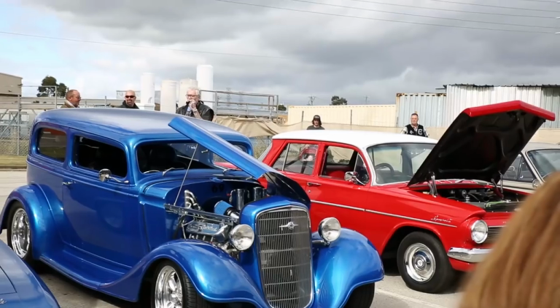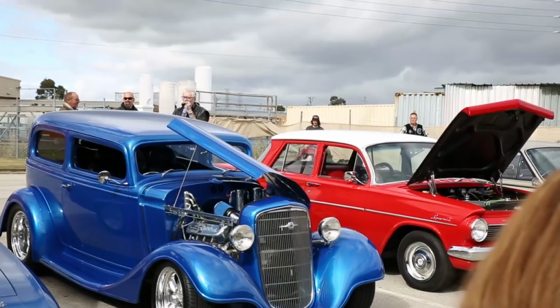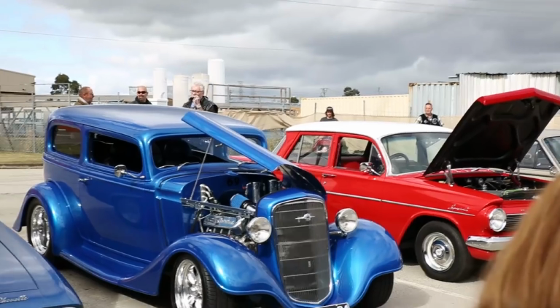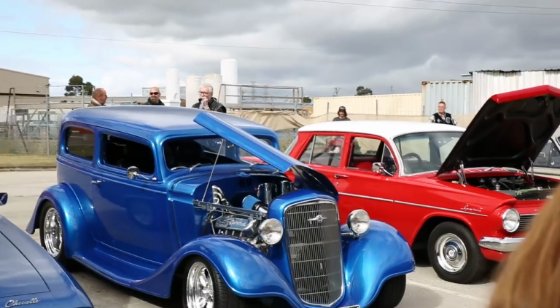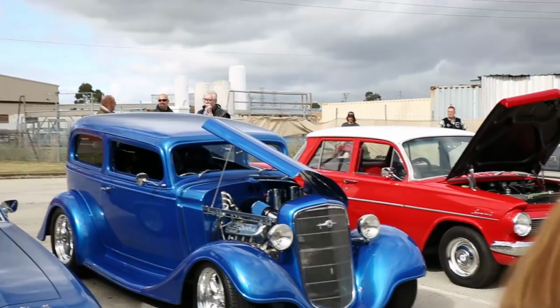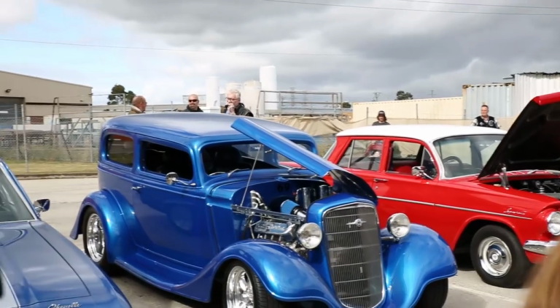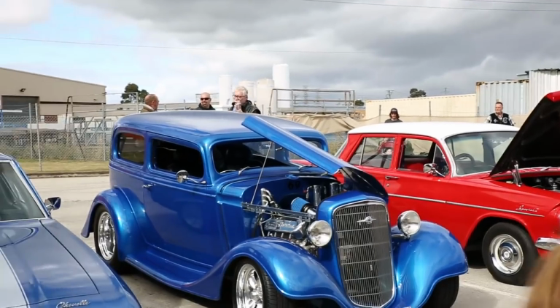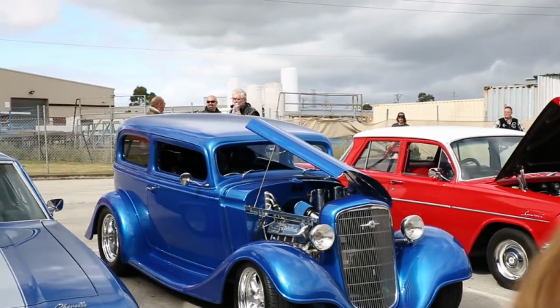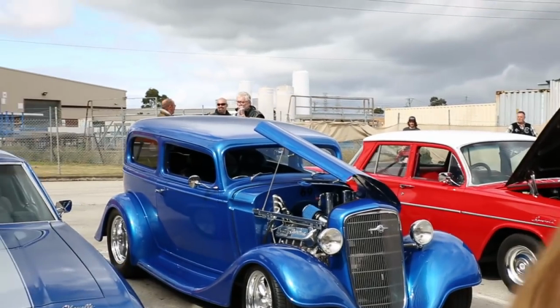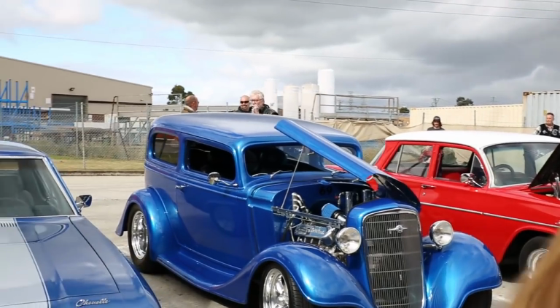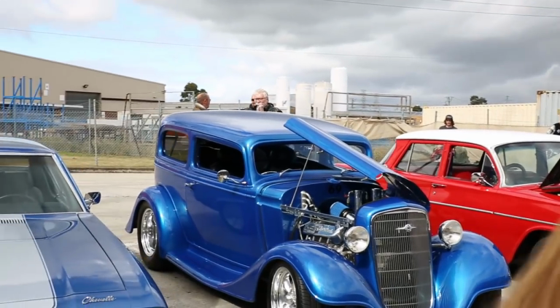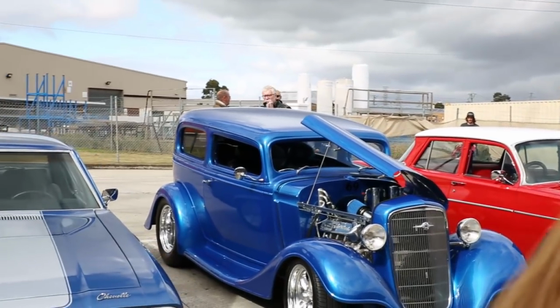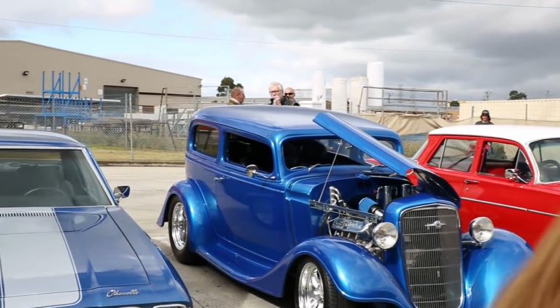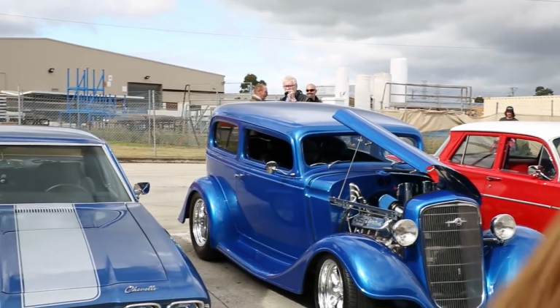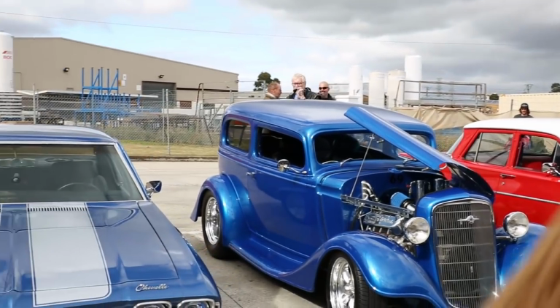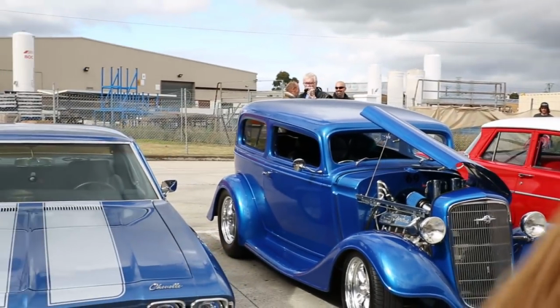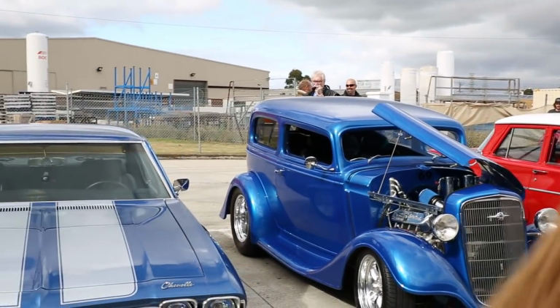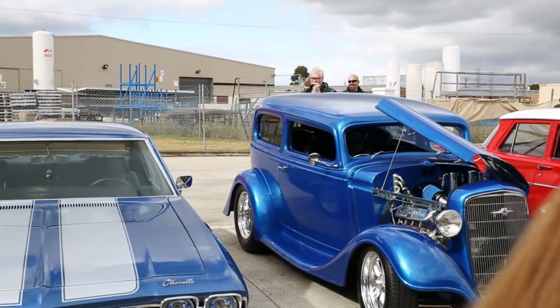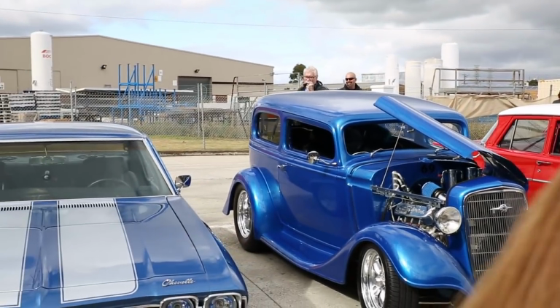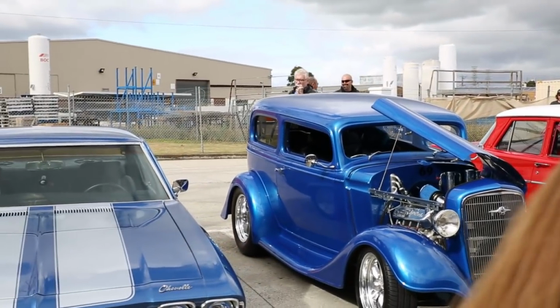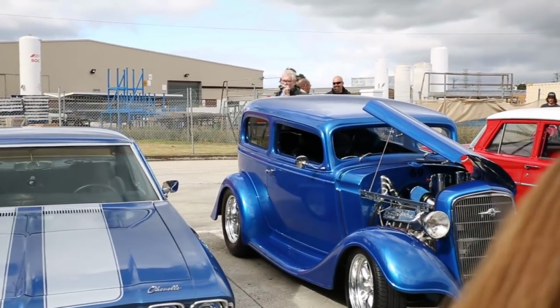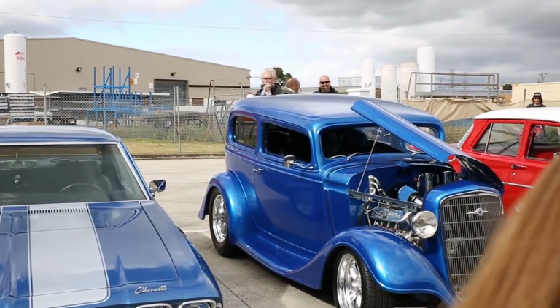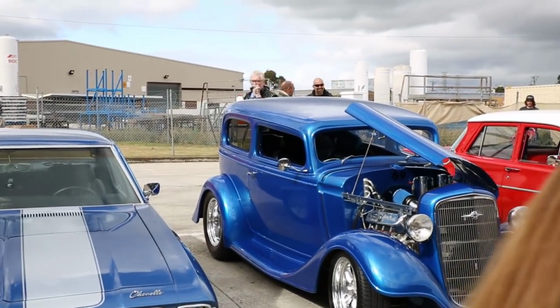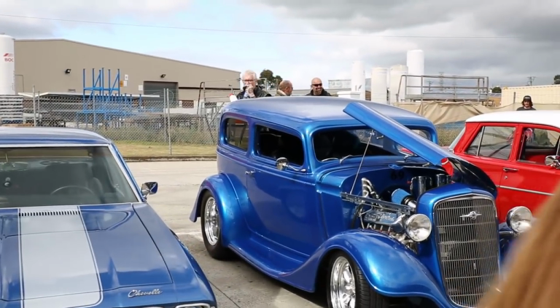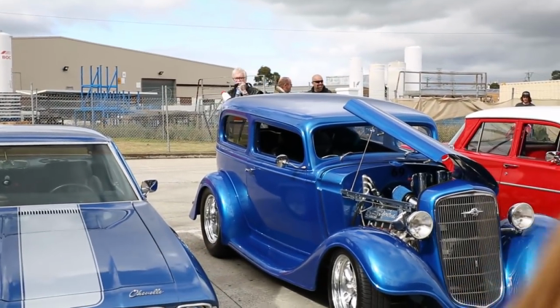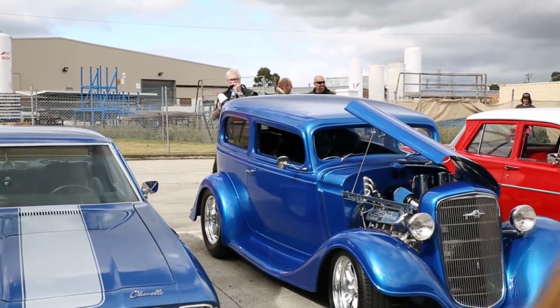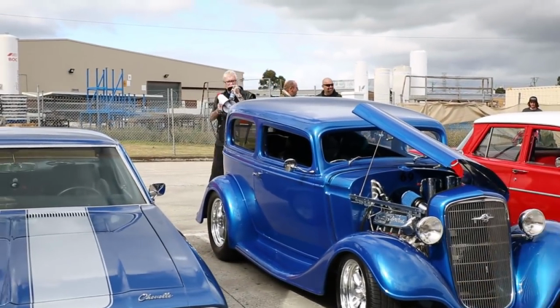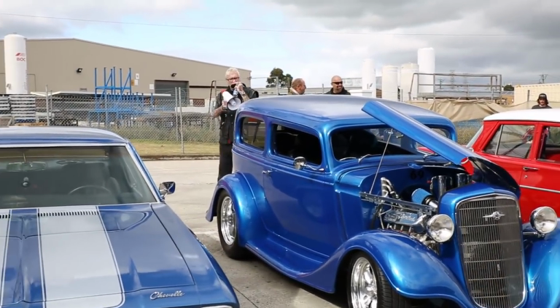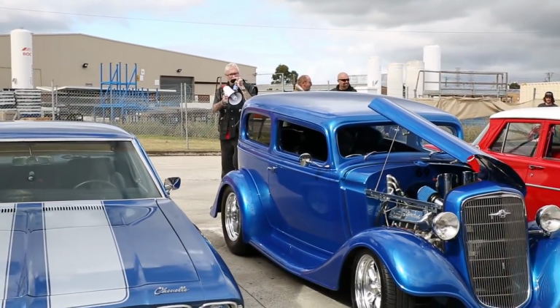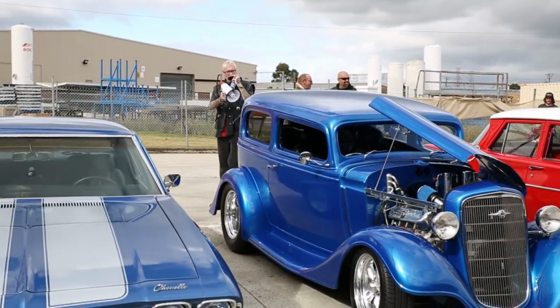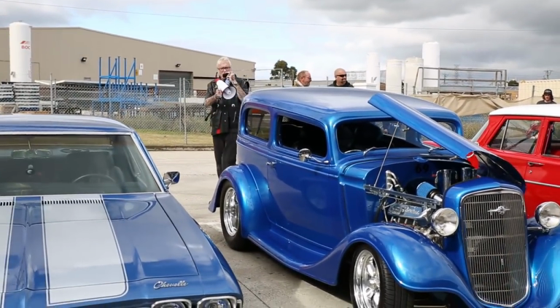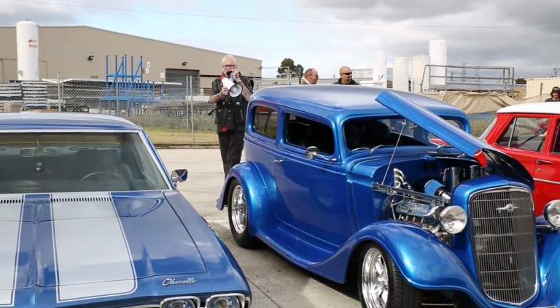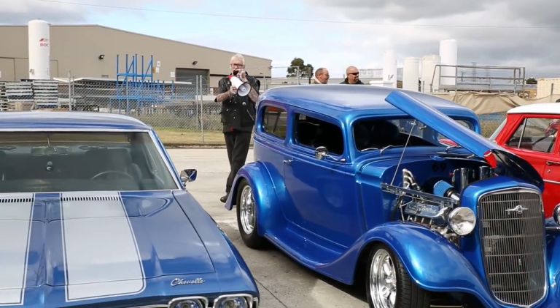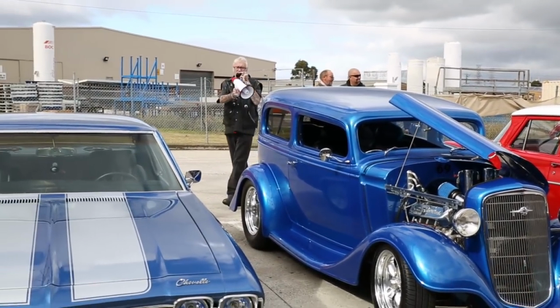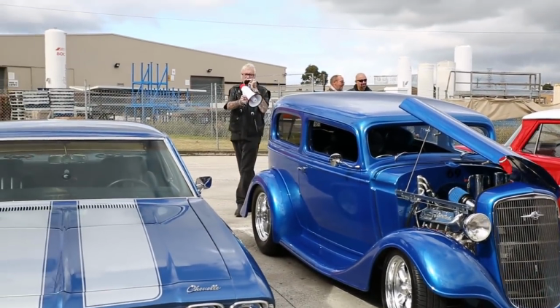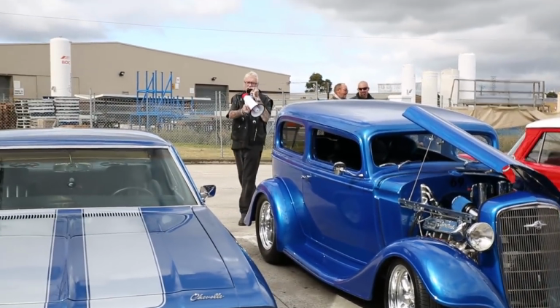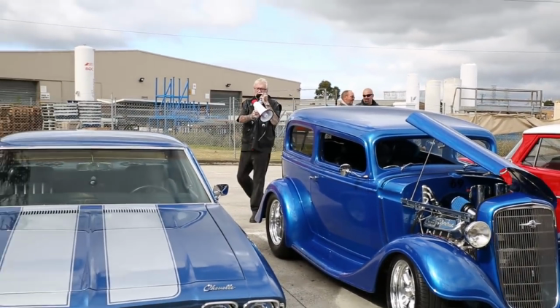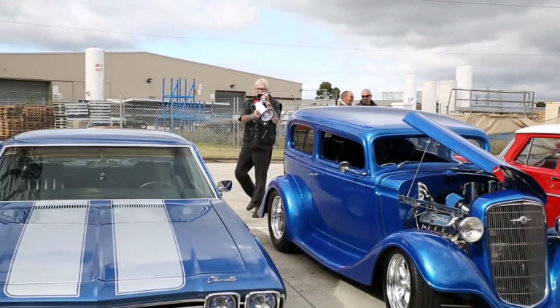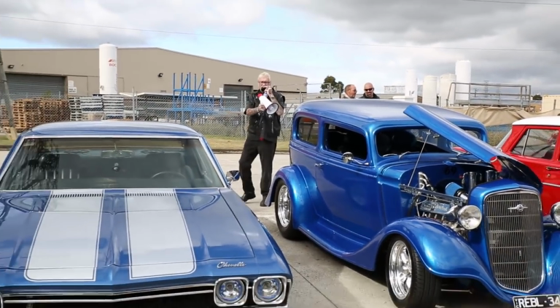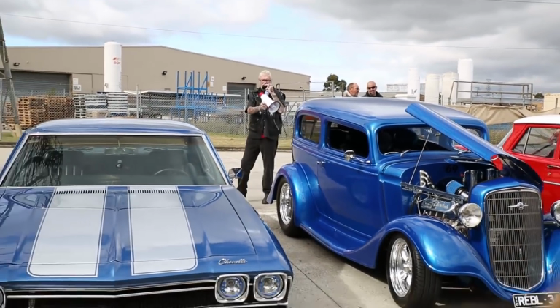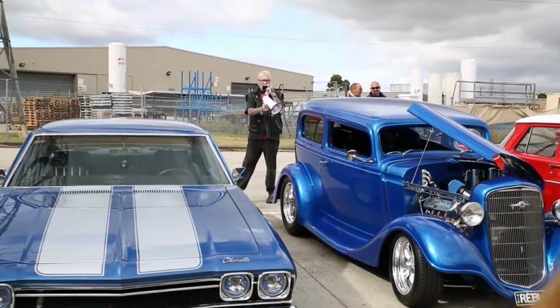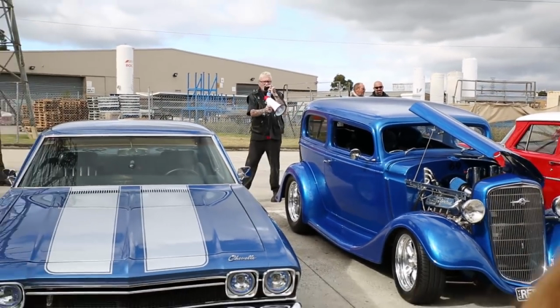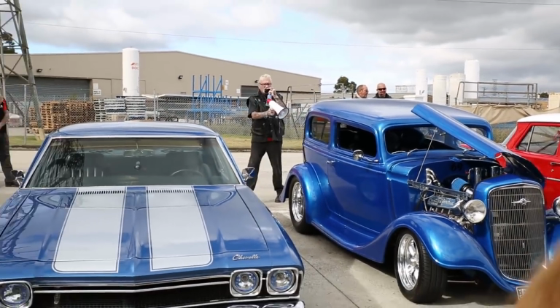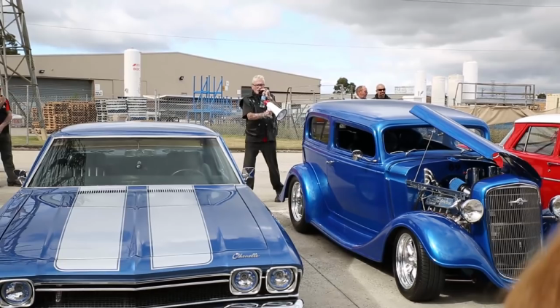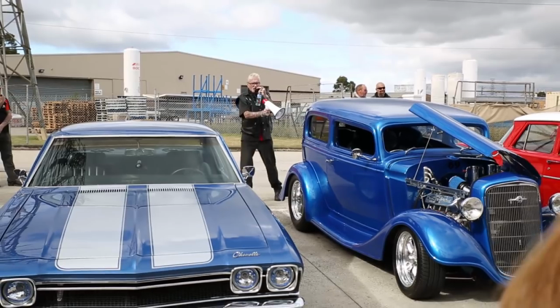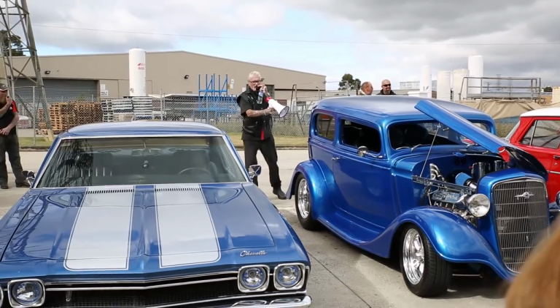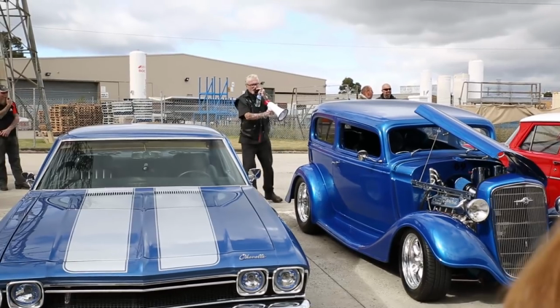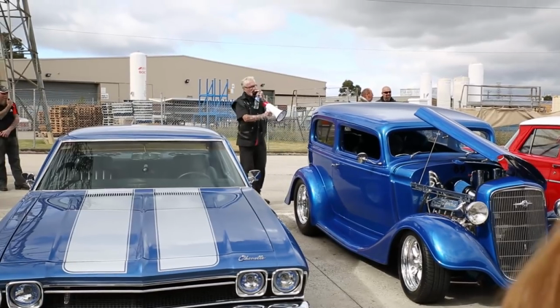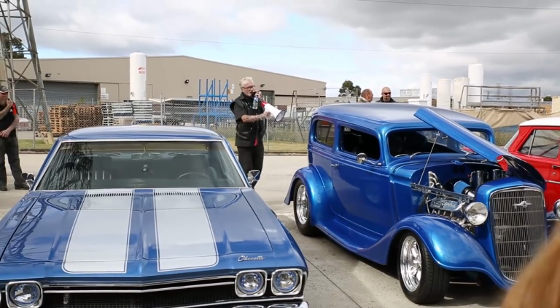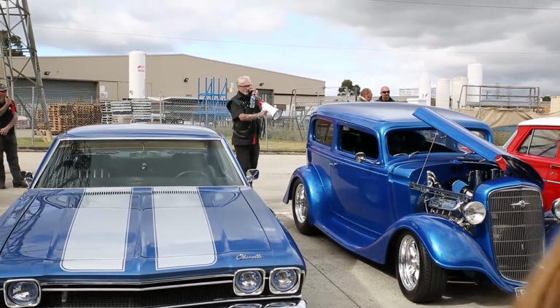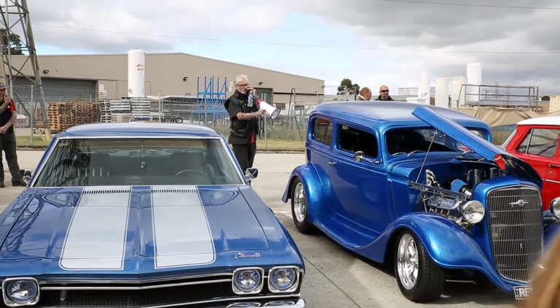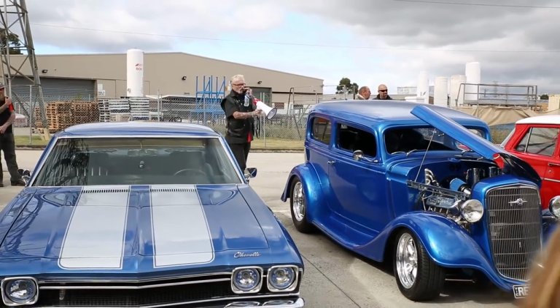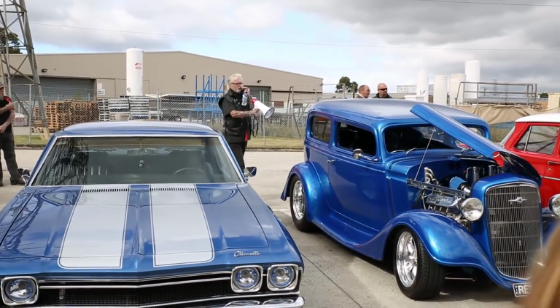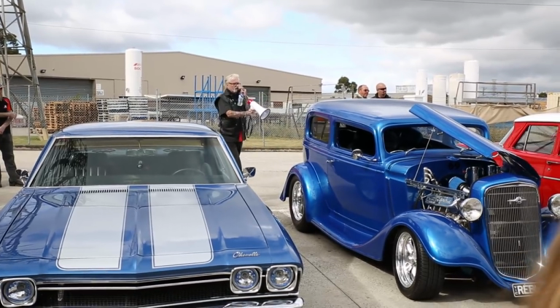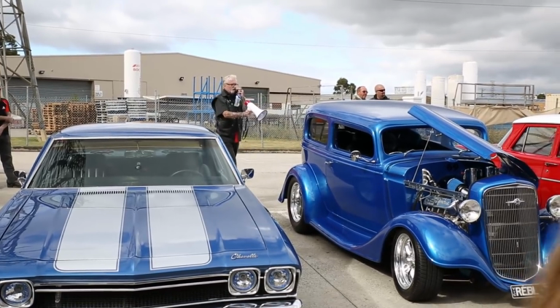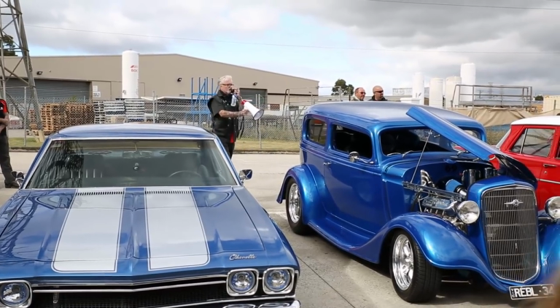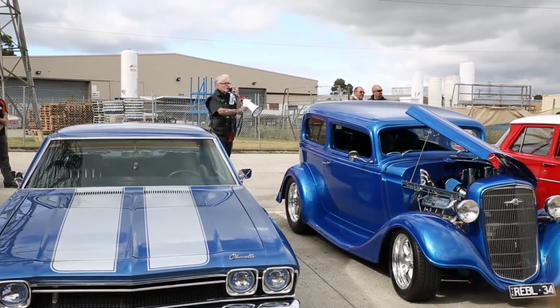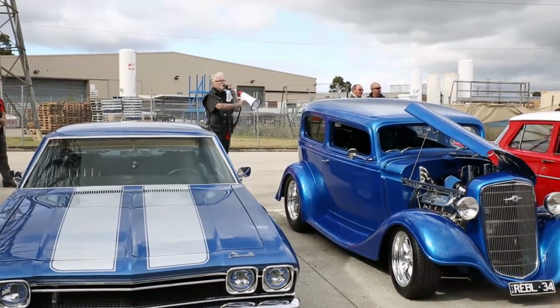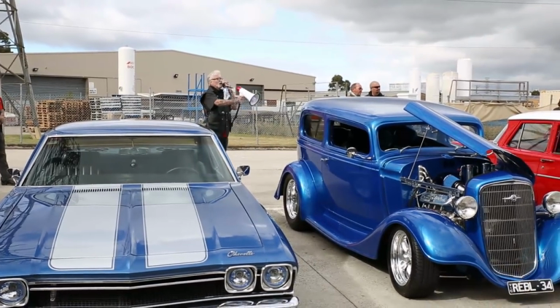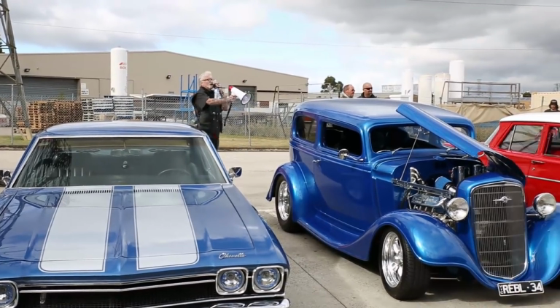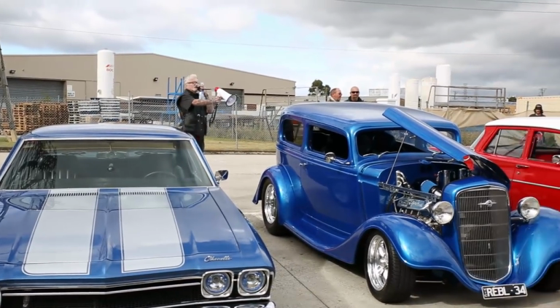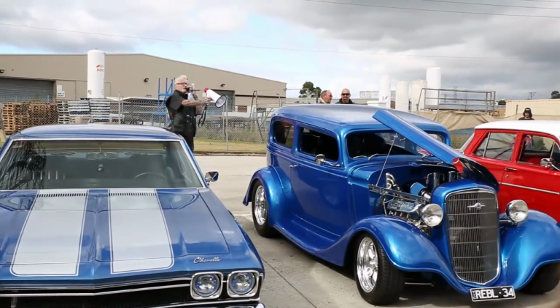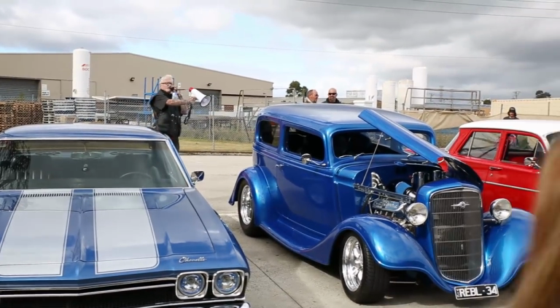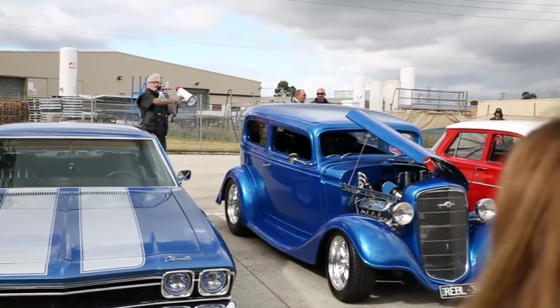What can you say about this beautiful '34? It's a remarkable looking car. A lot of hours have gone into this.